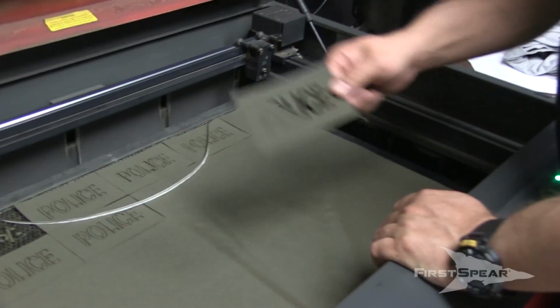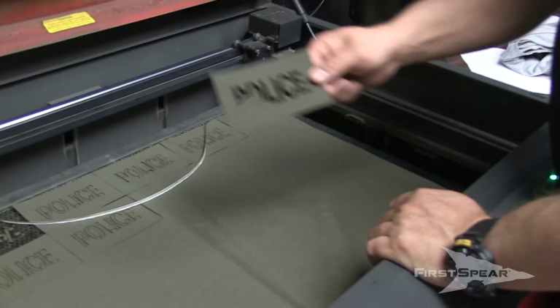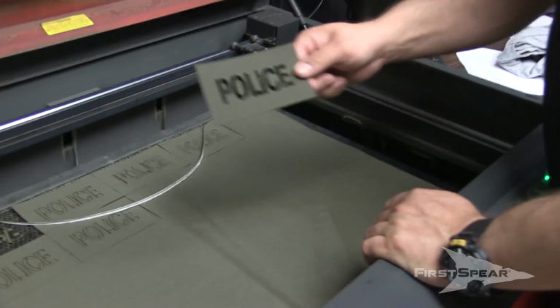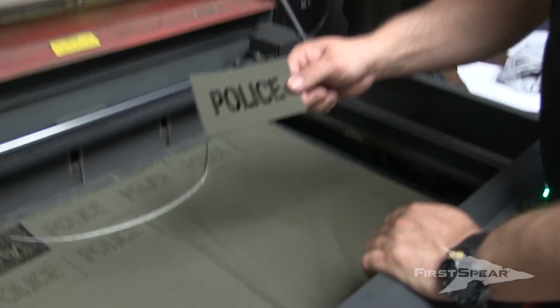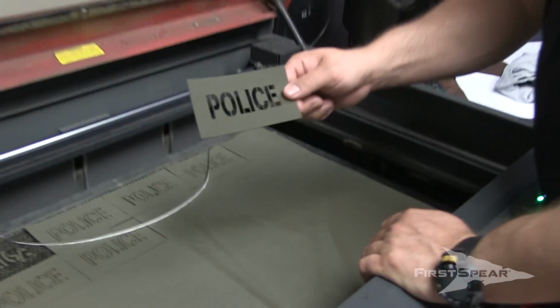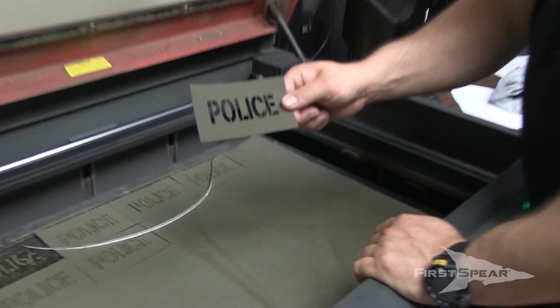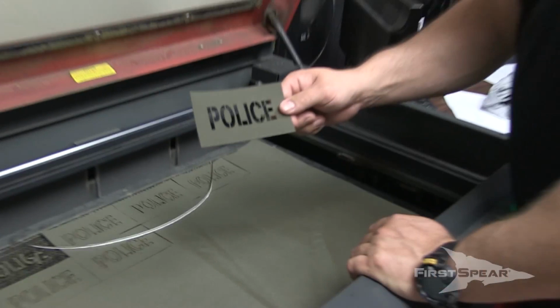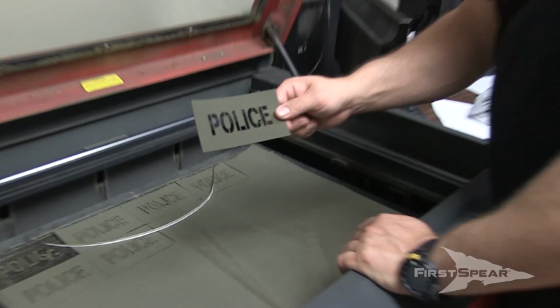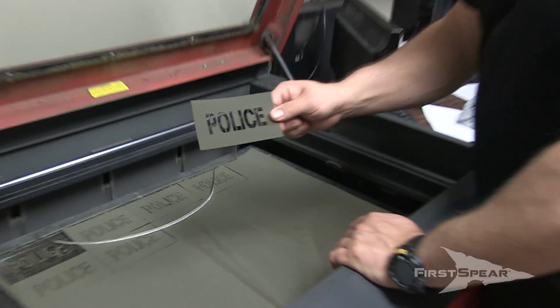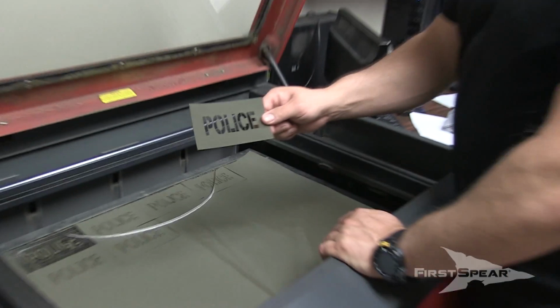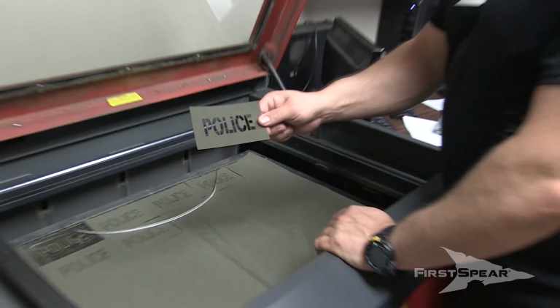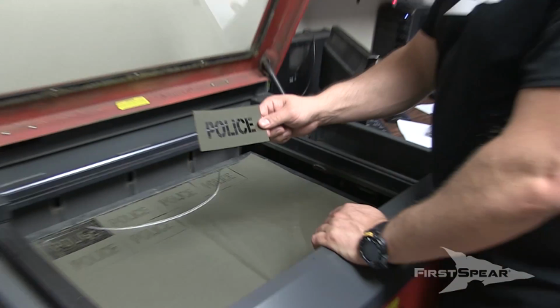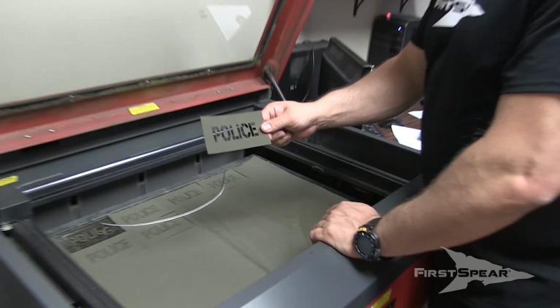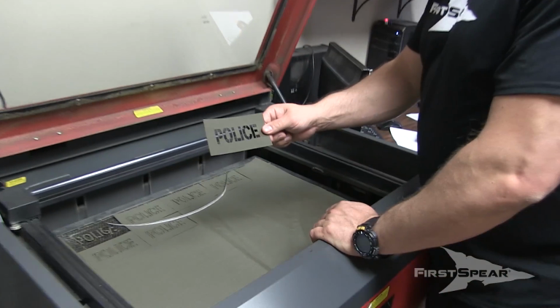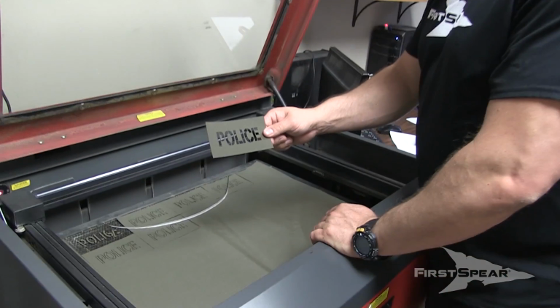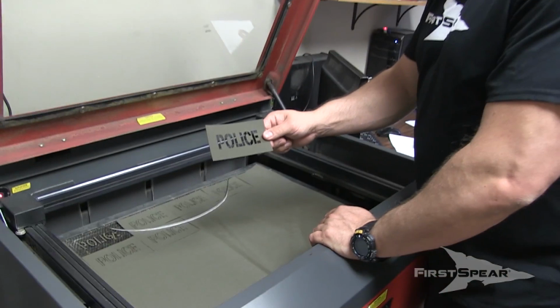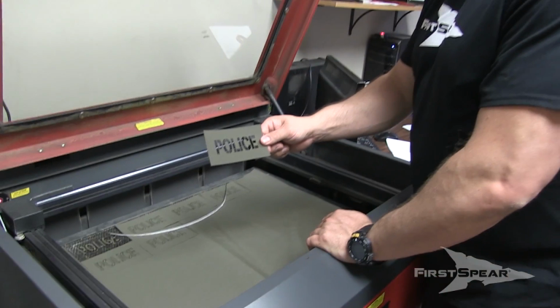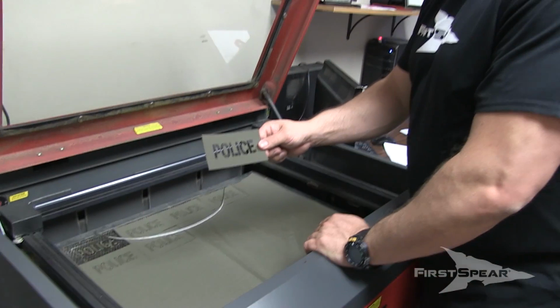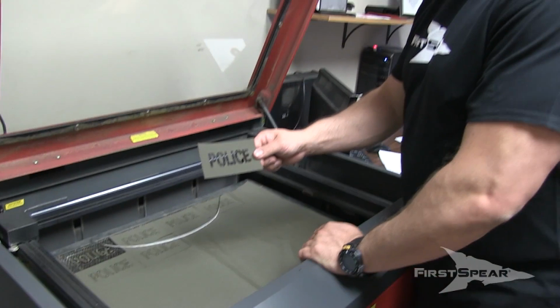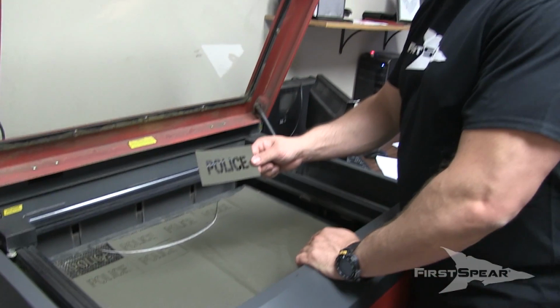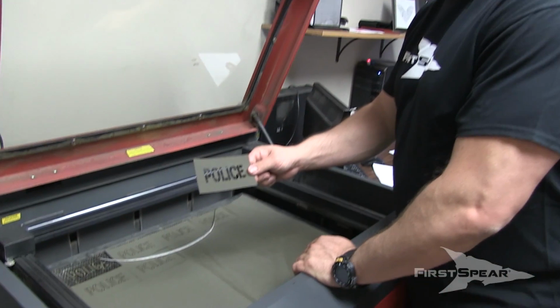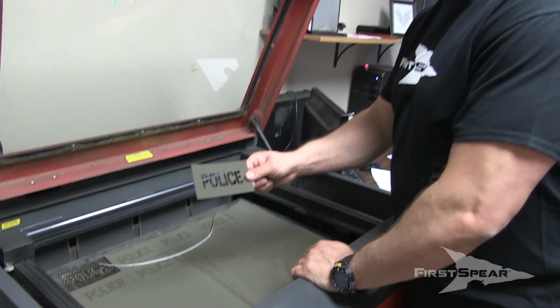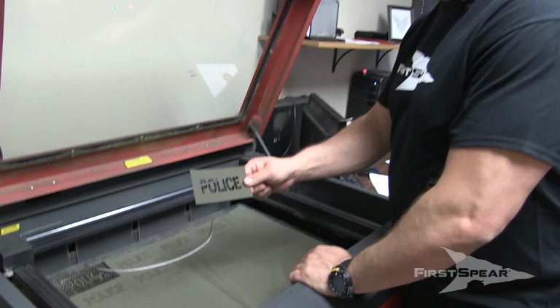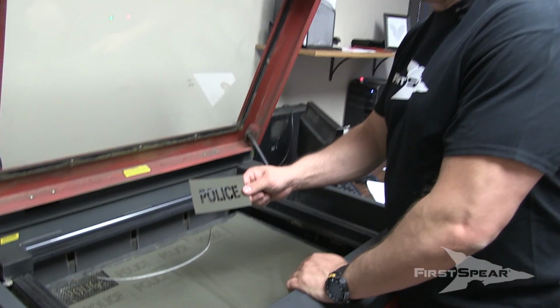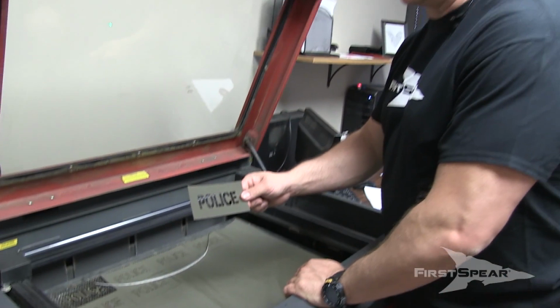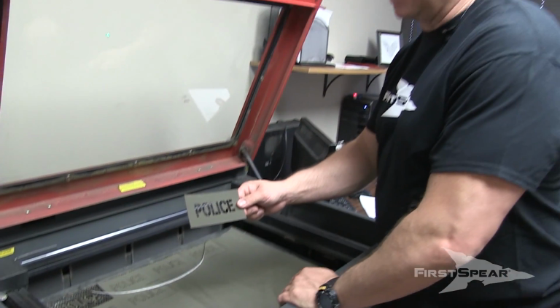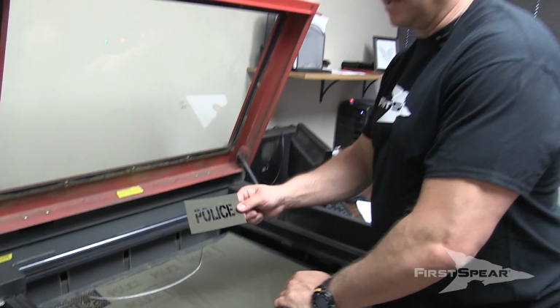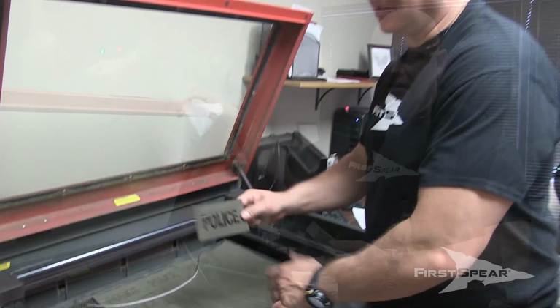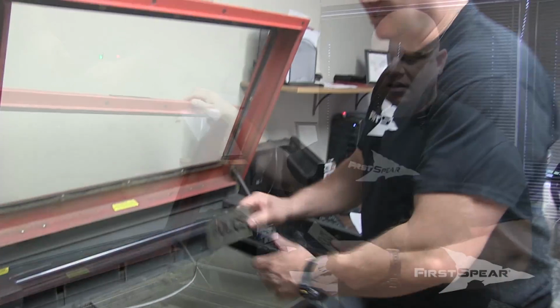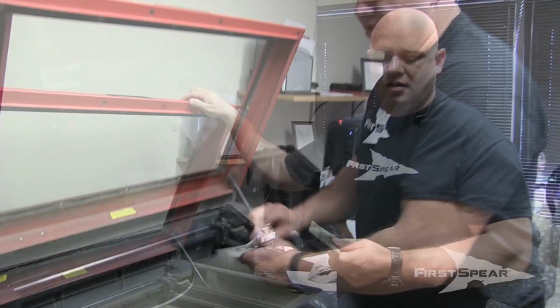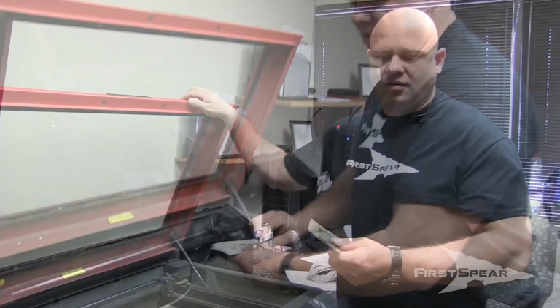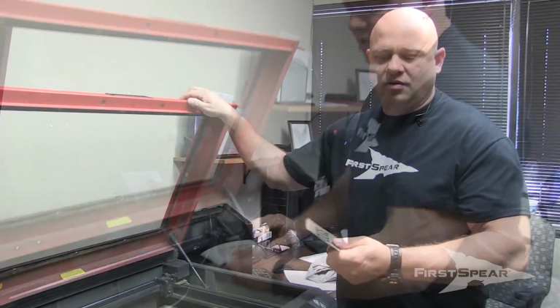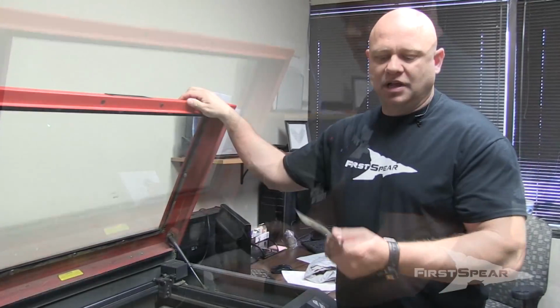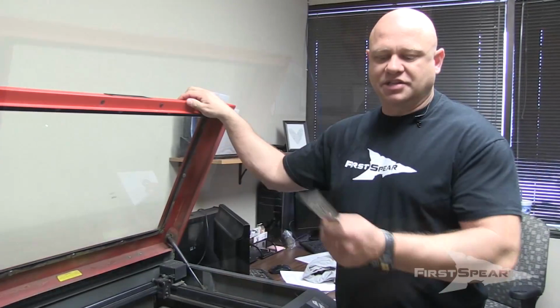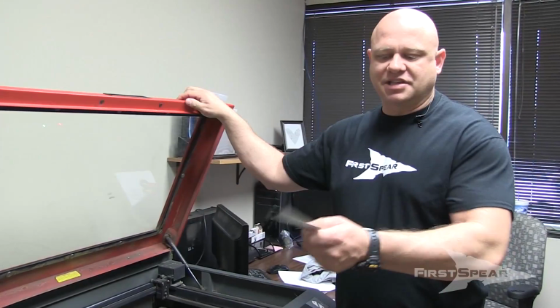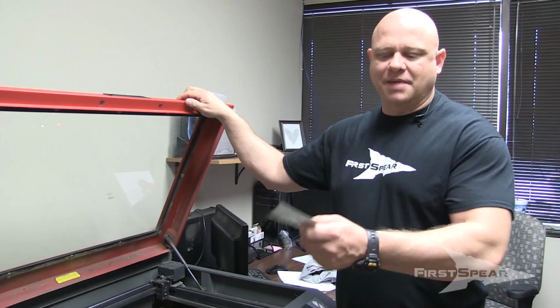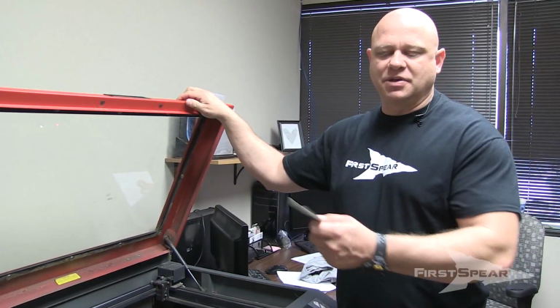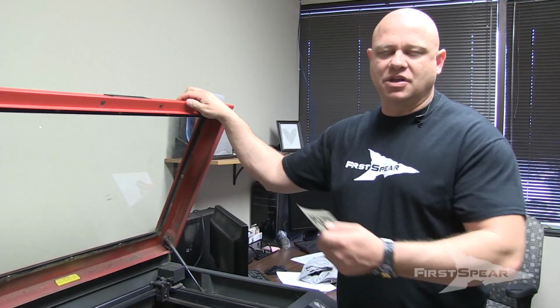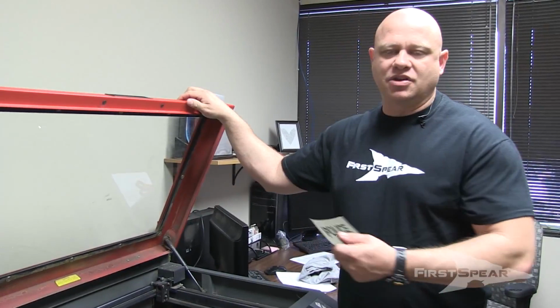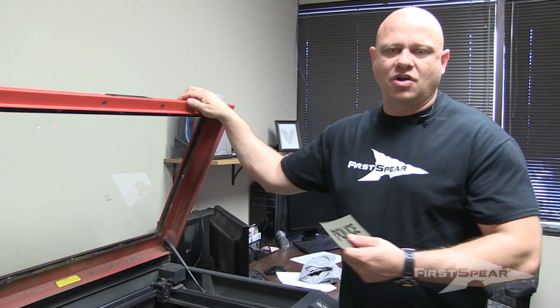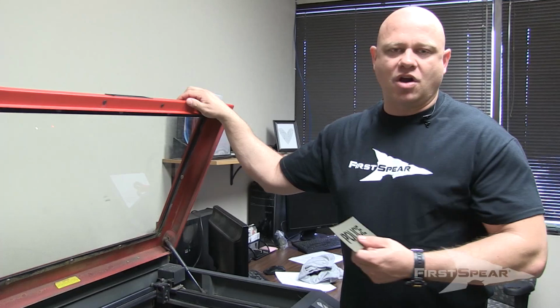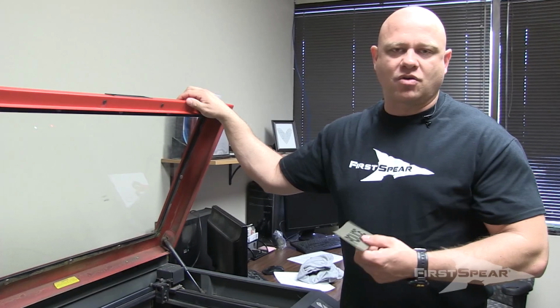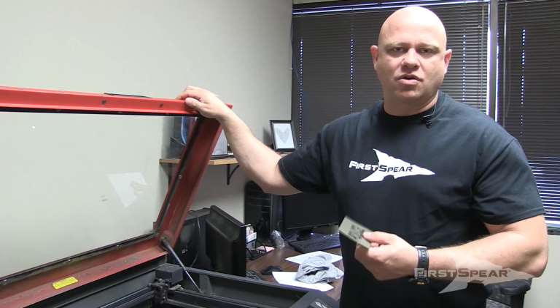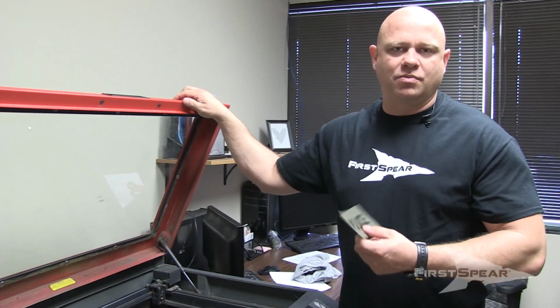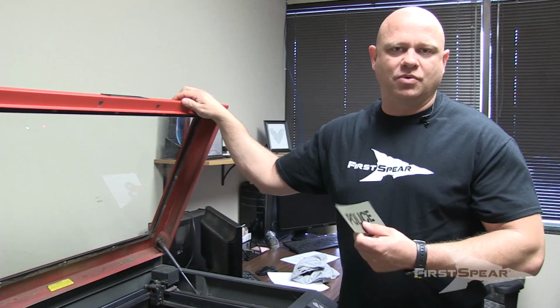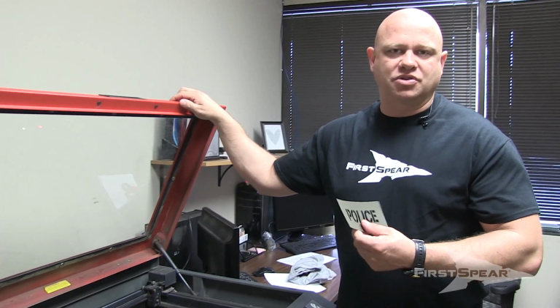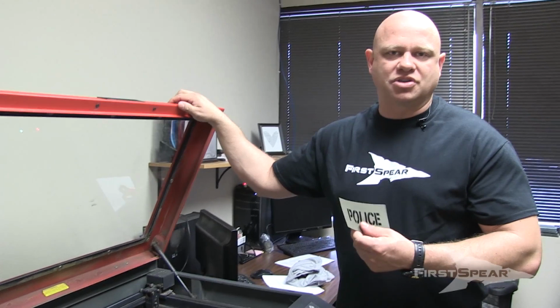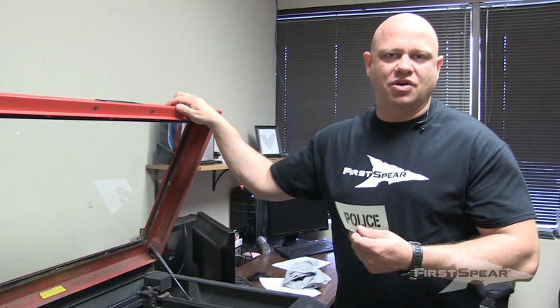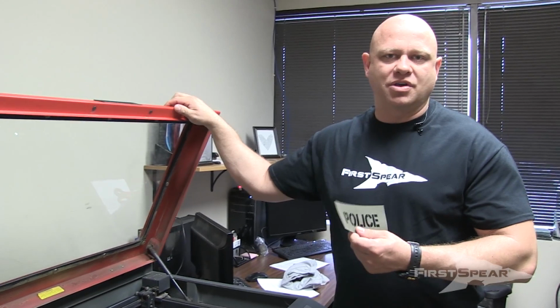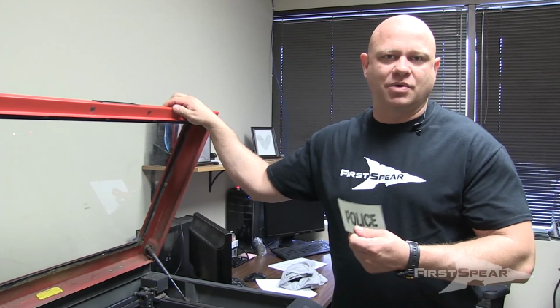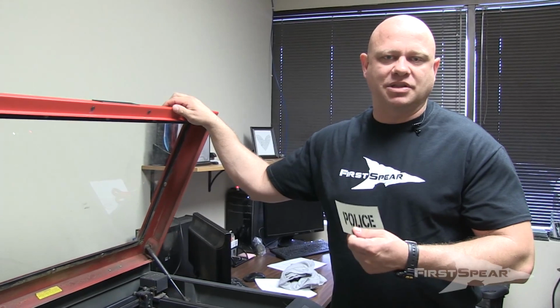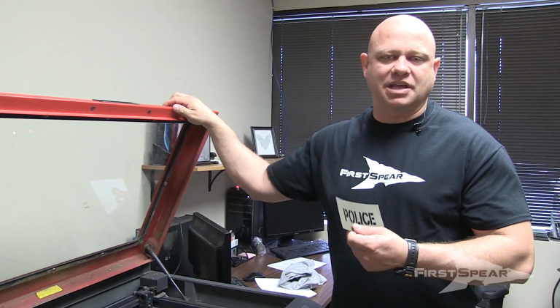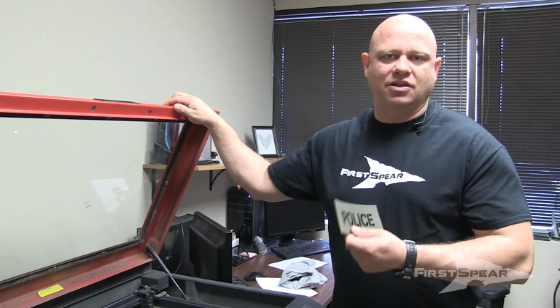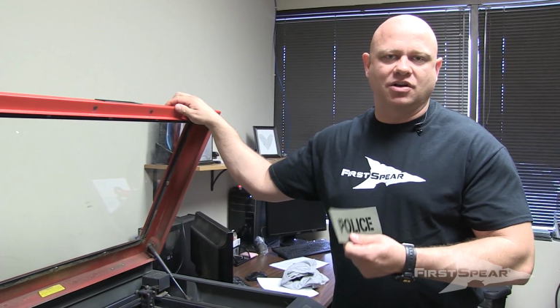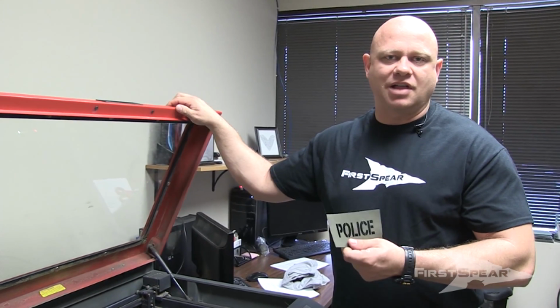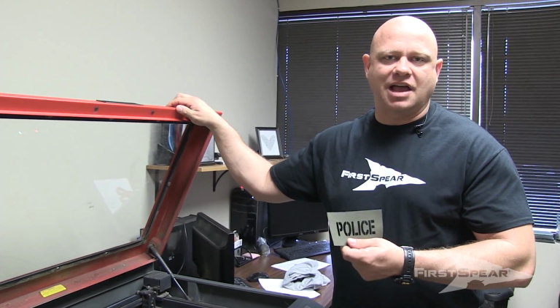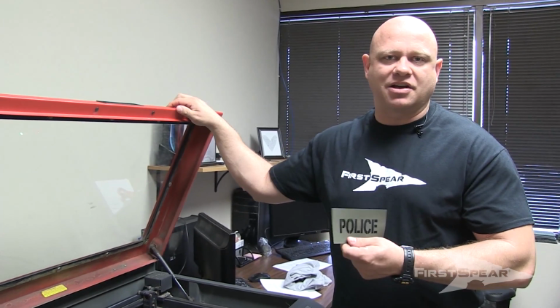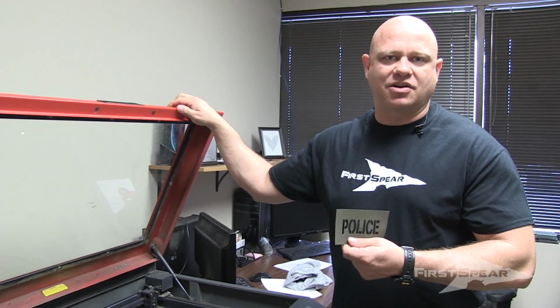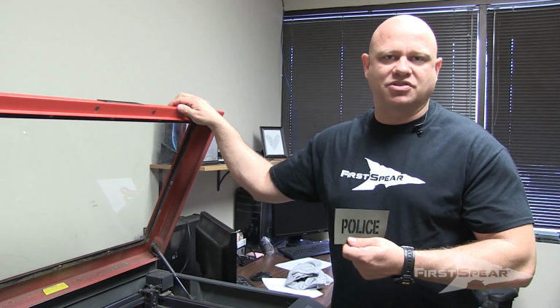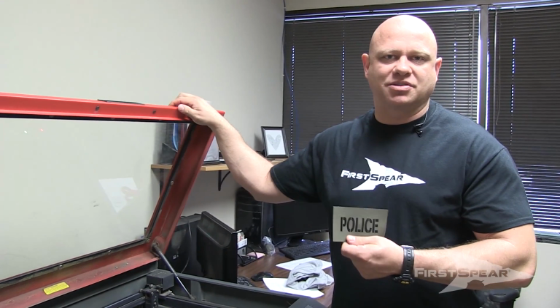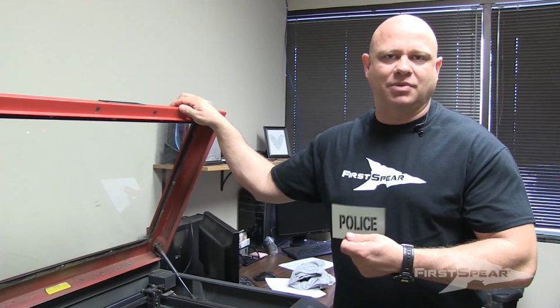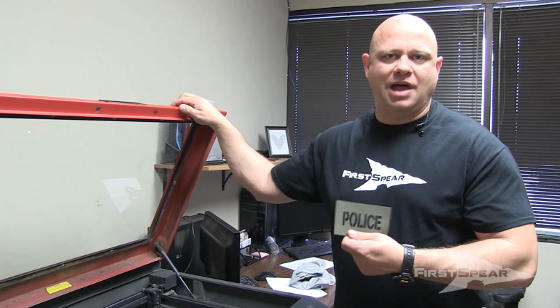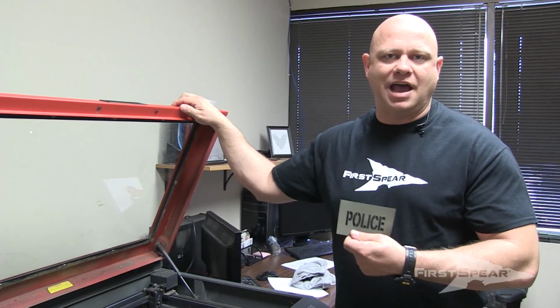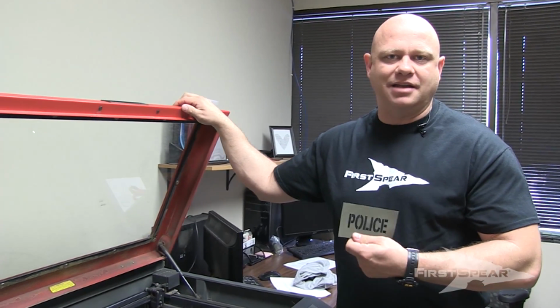Alright, so there you have it. That's the initial cutout process. Let's step into the darkroom. We'll show you what they look like under some light.